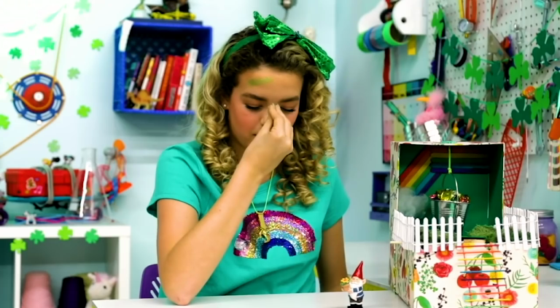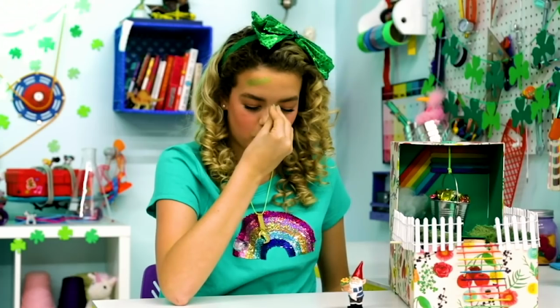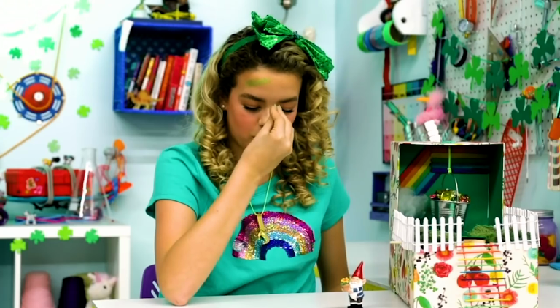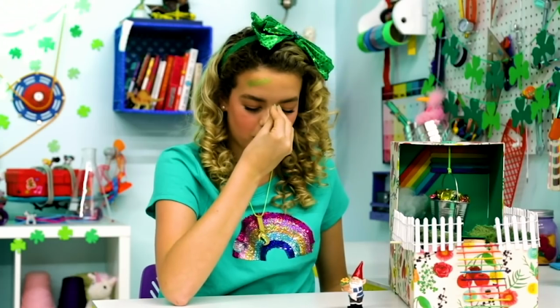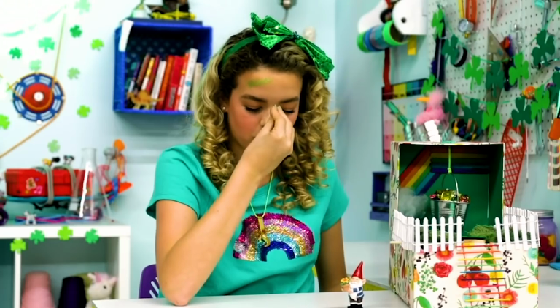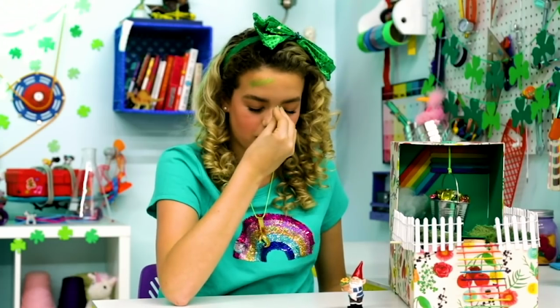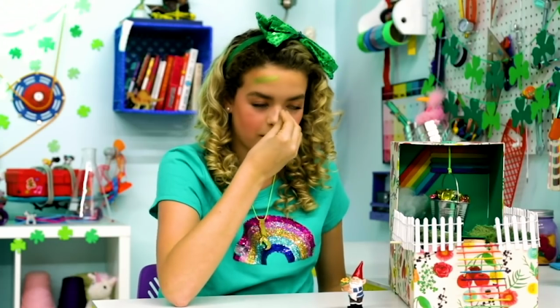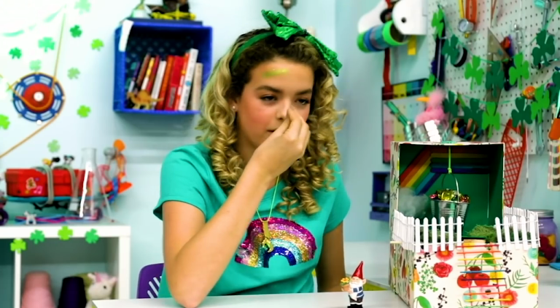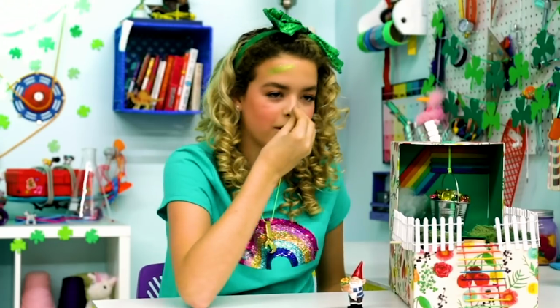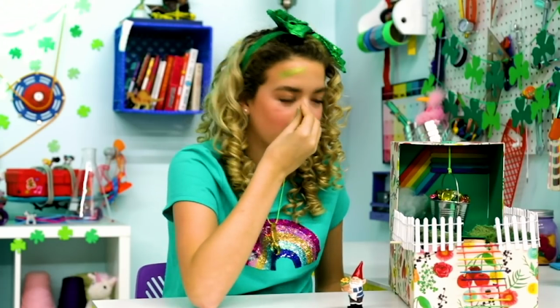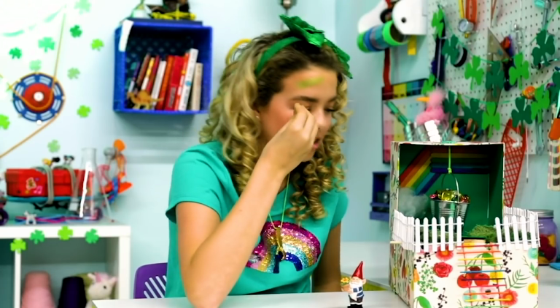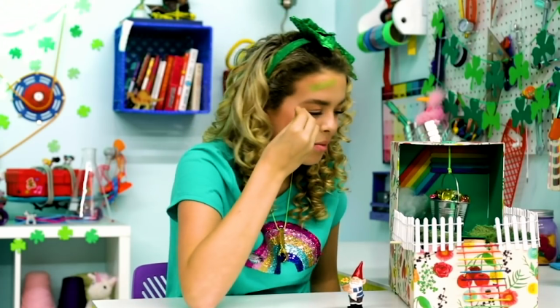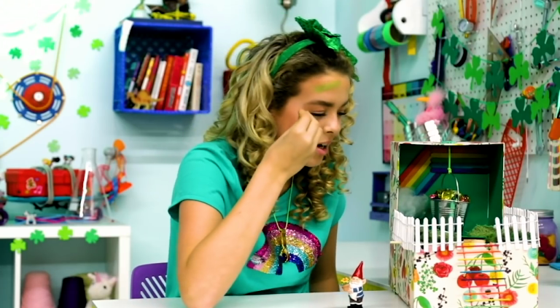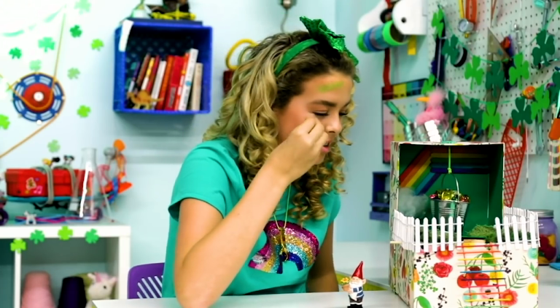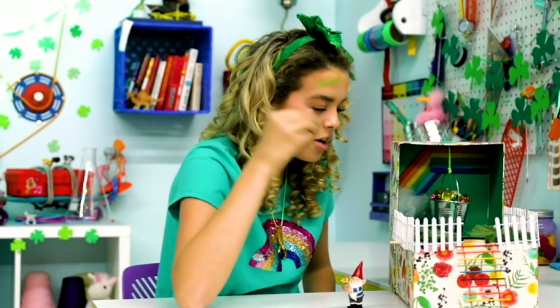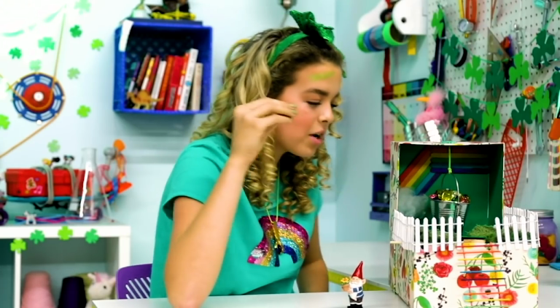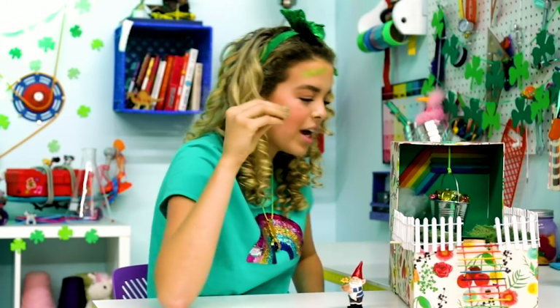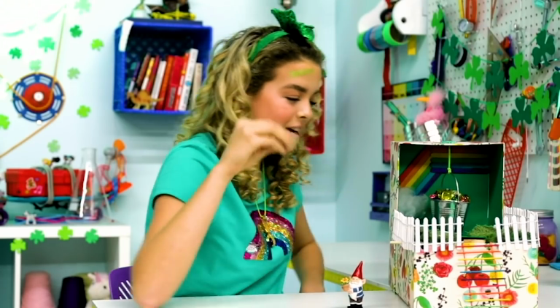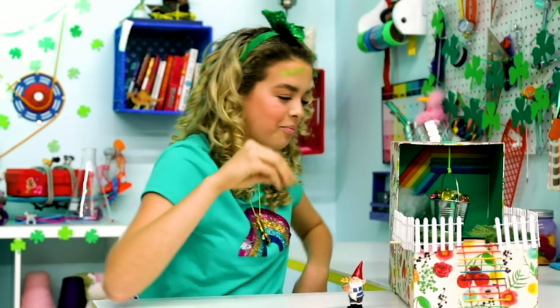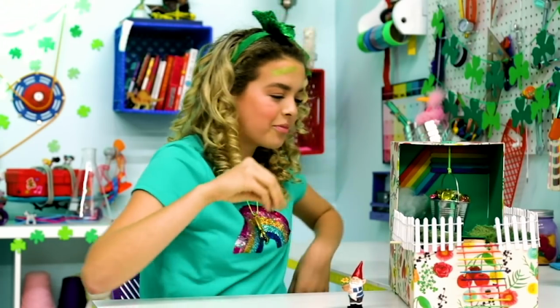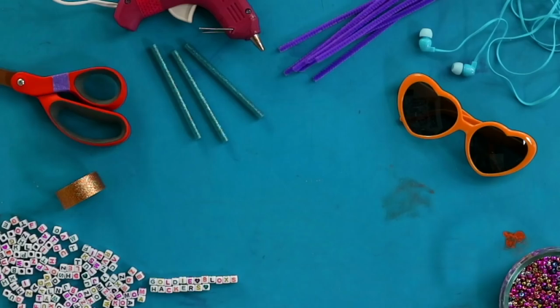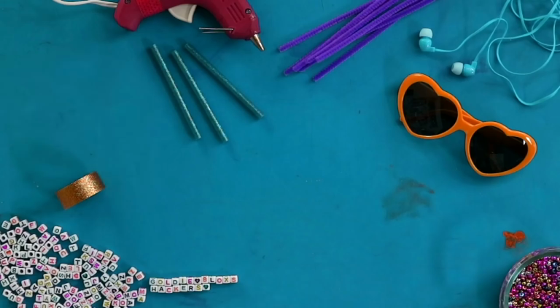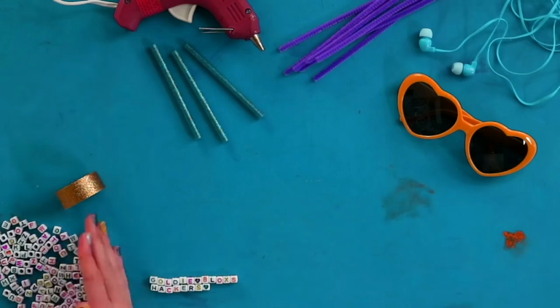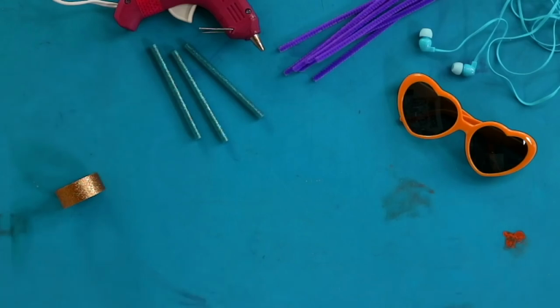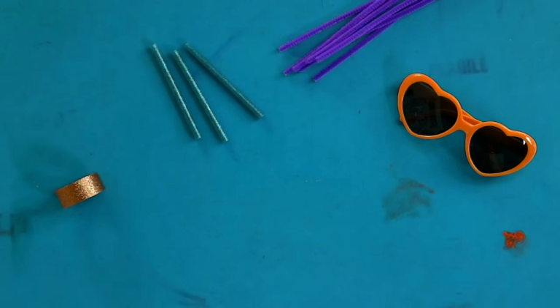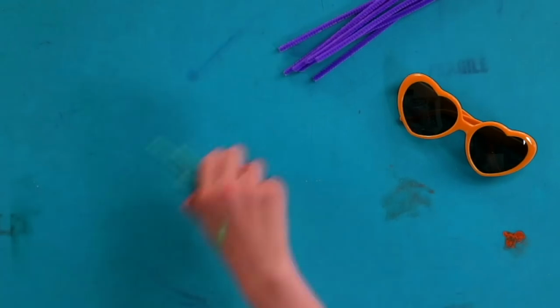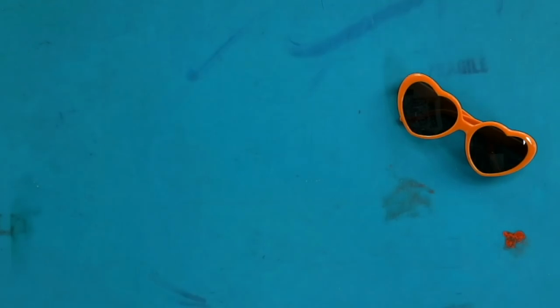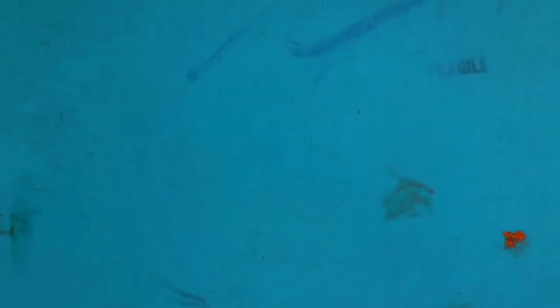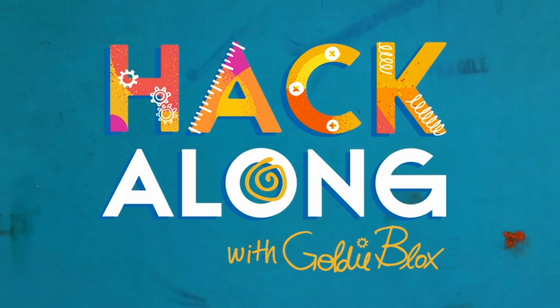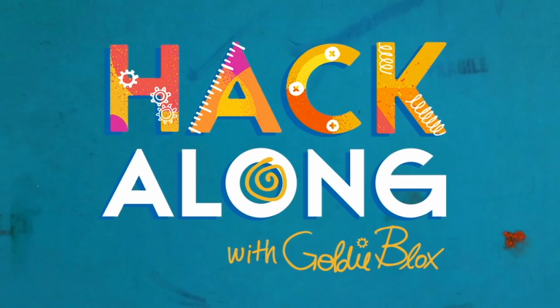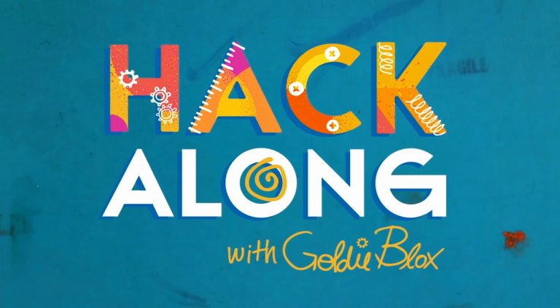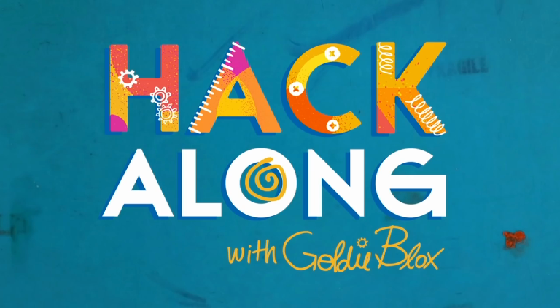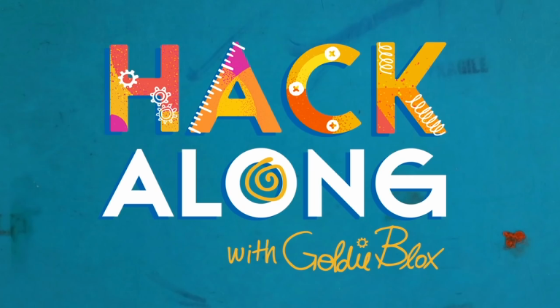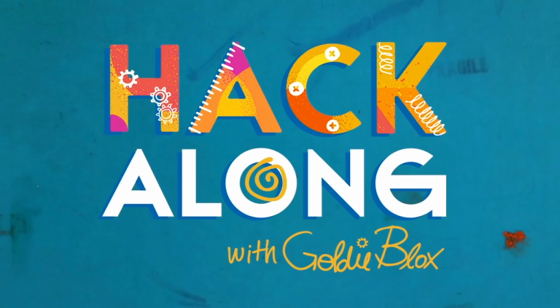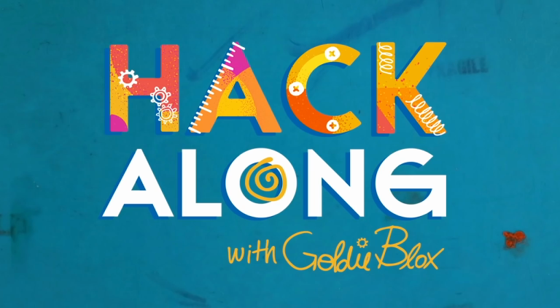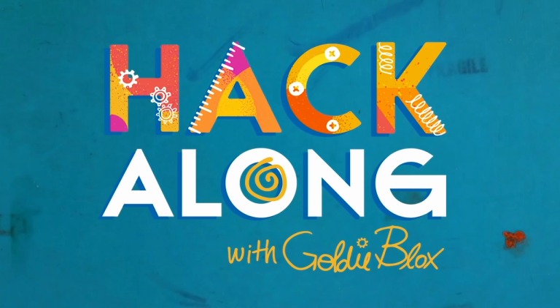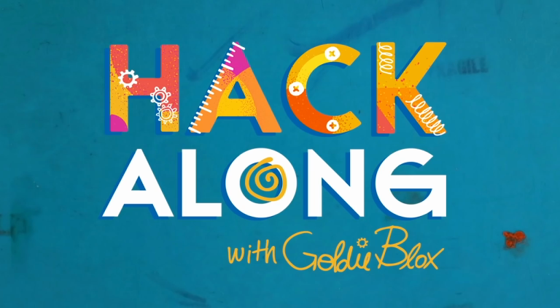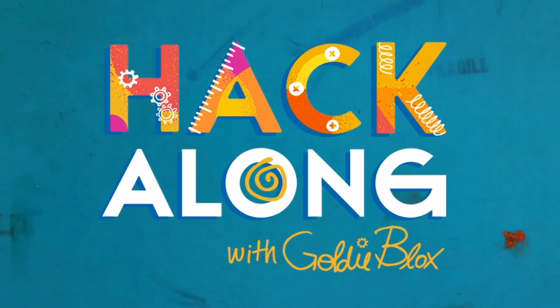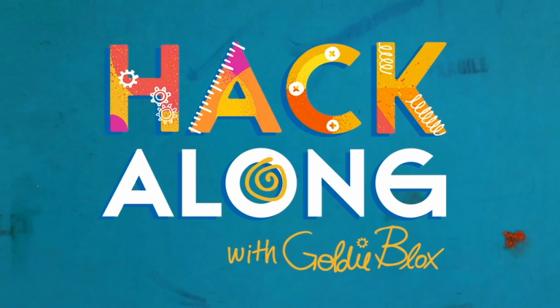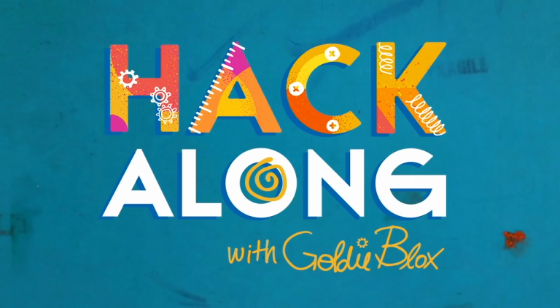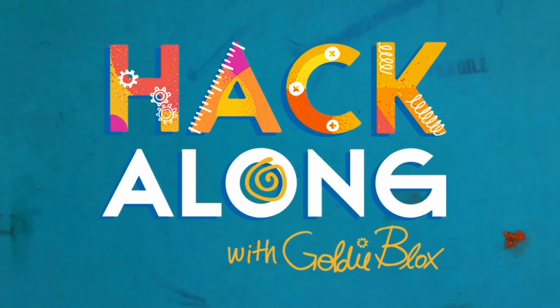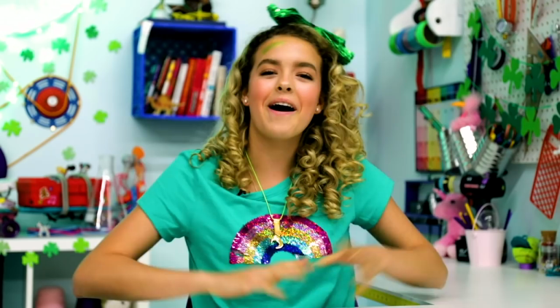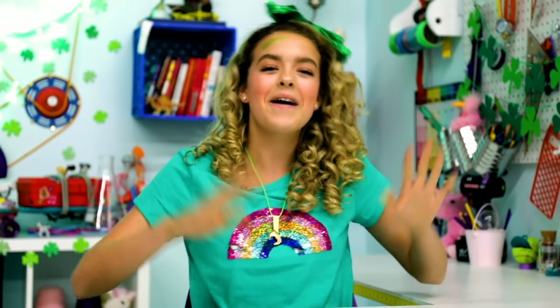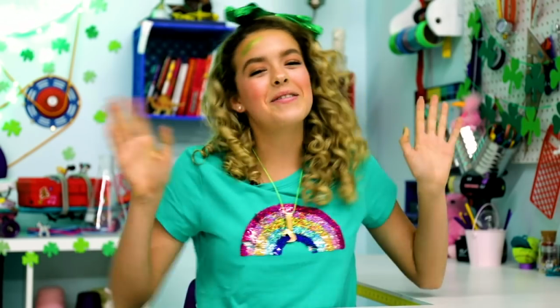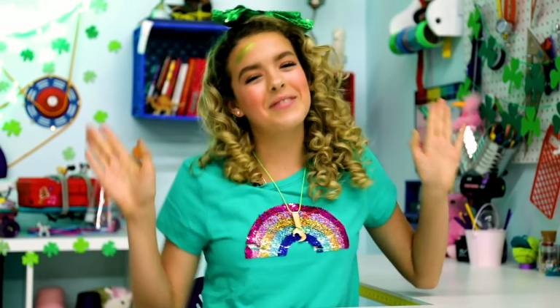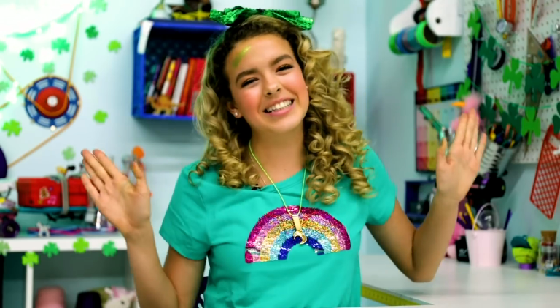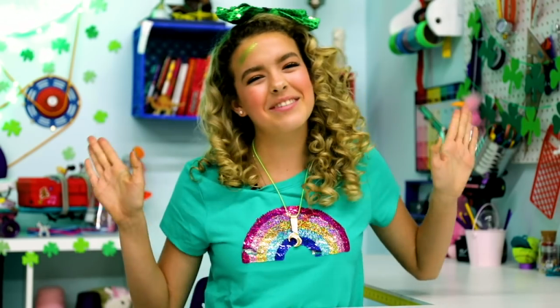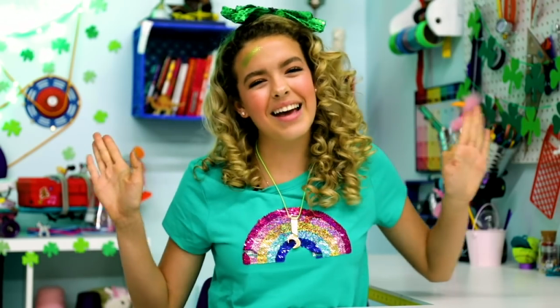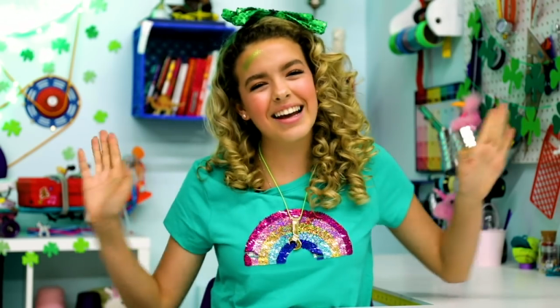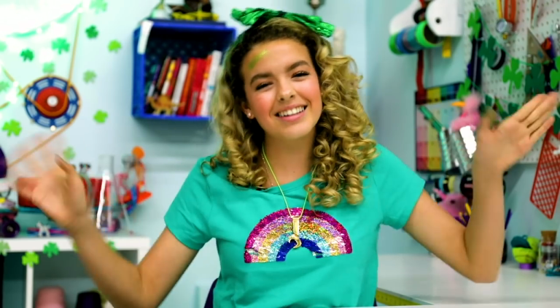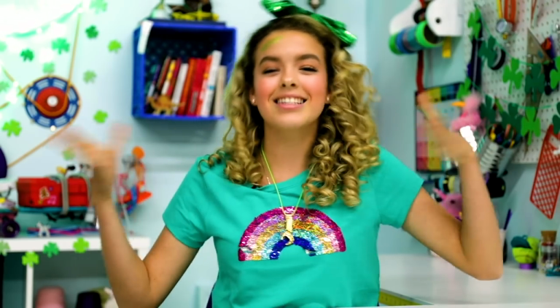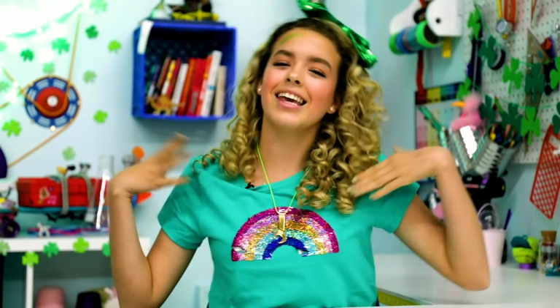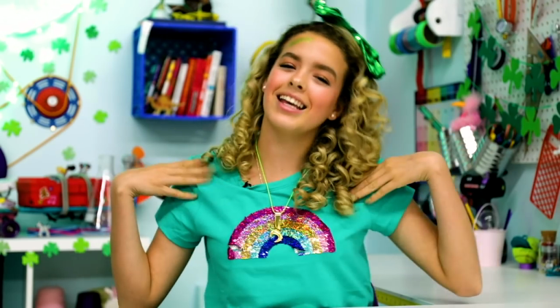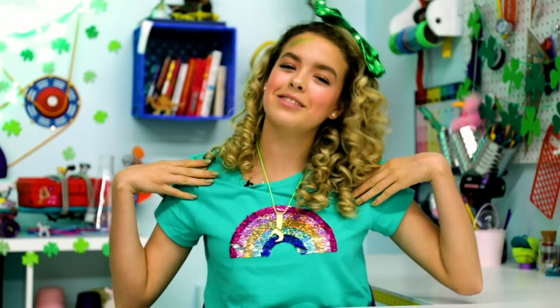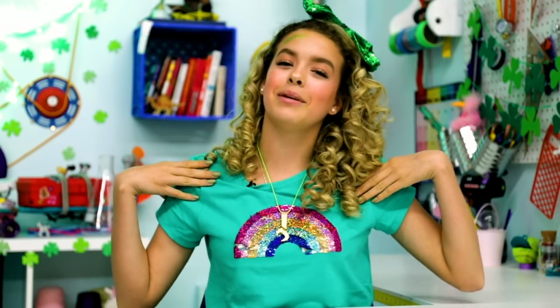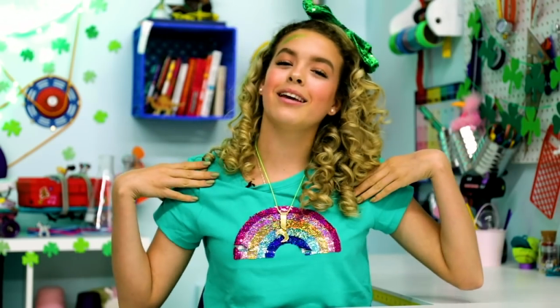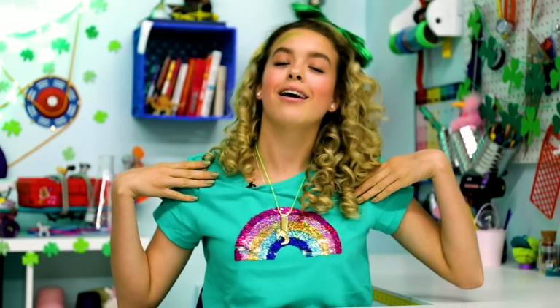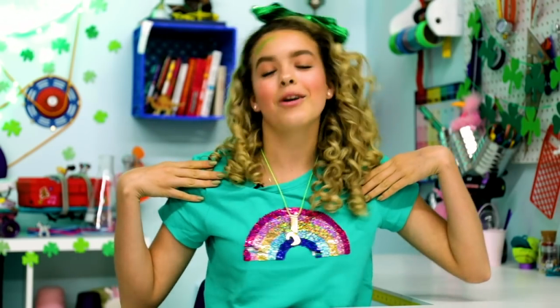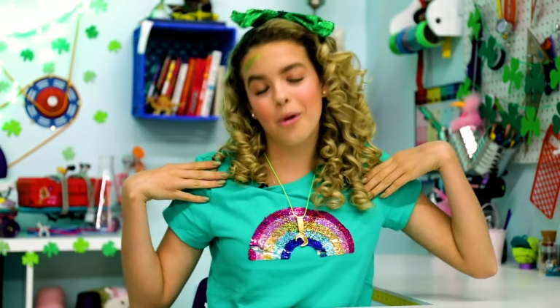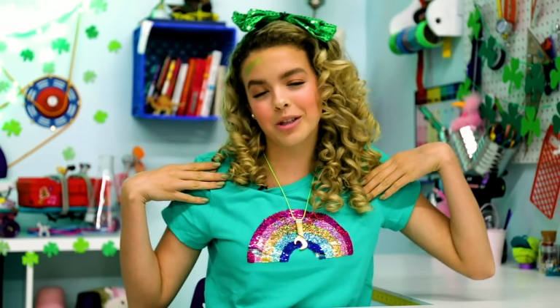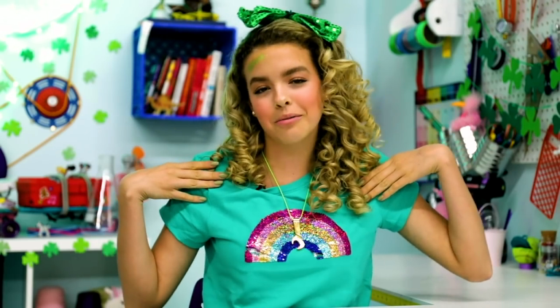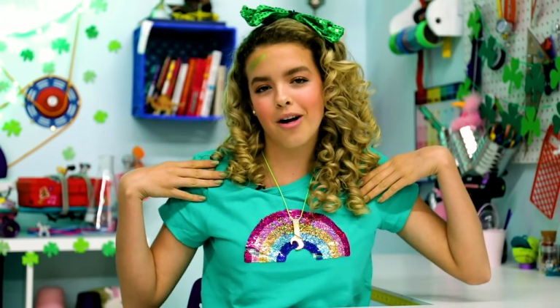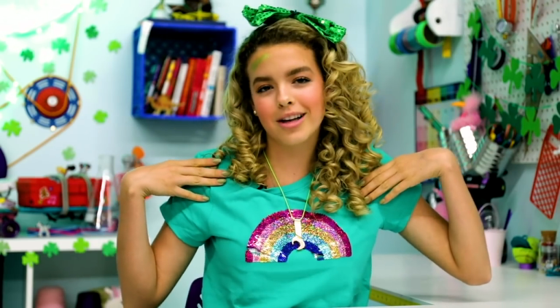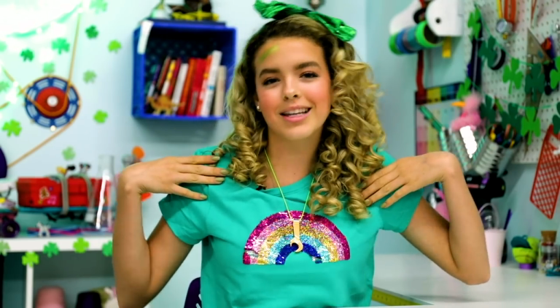You're an engineer. Got the mind. GoldieBlox.